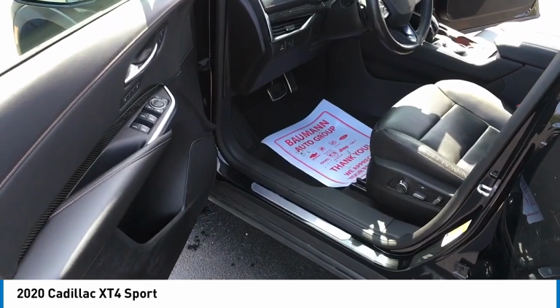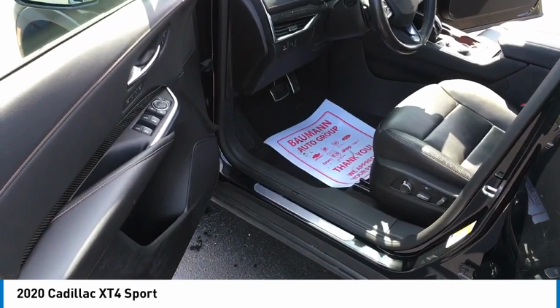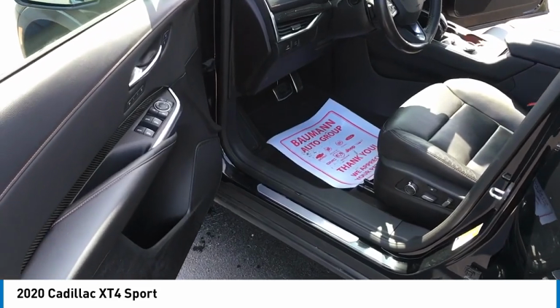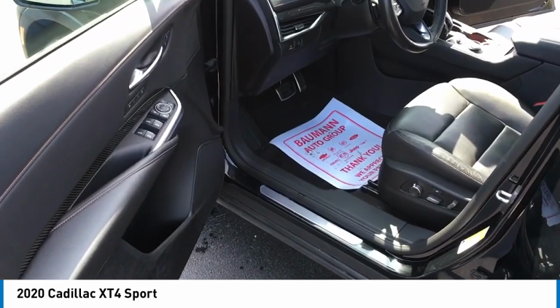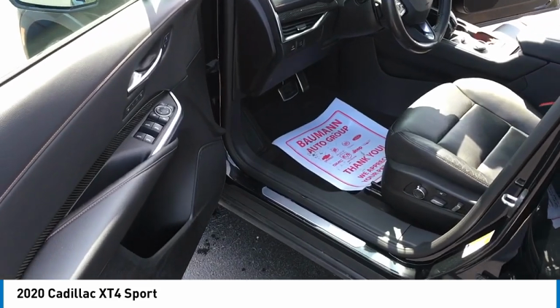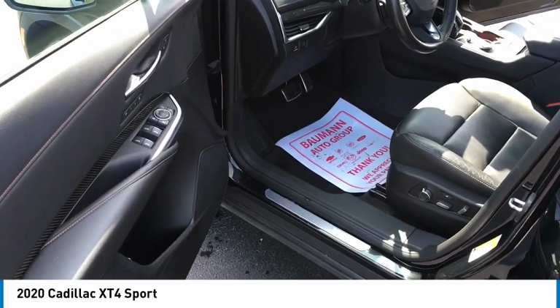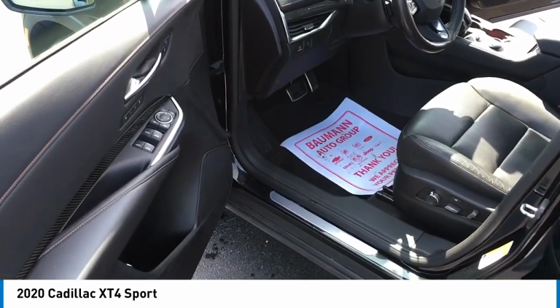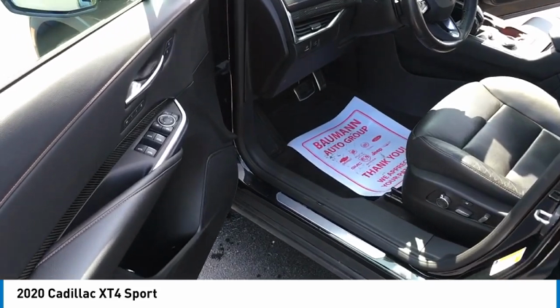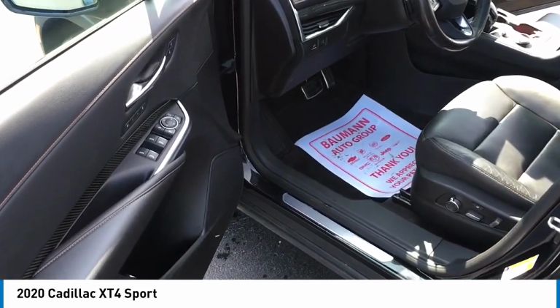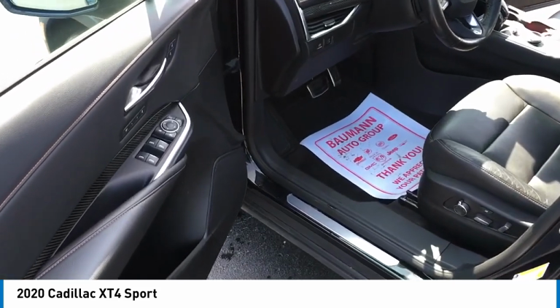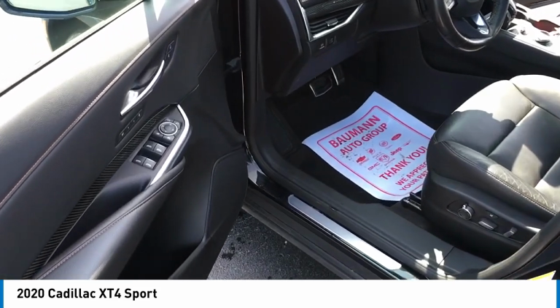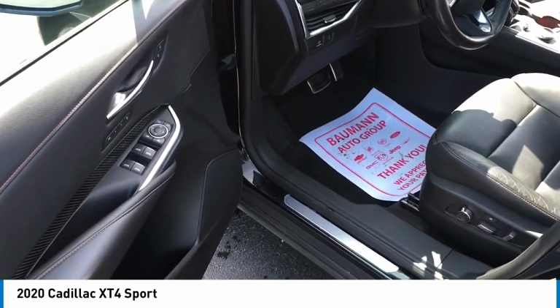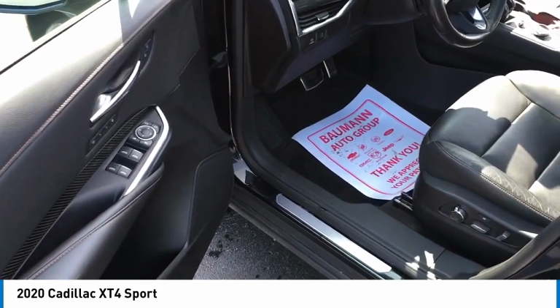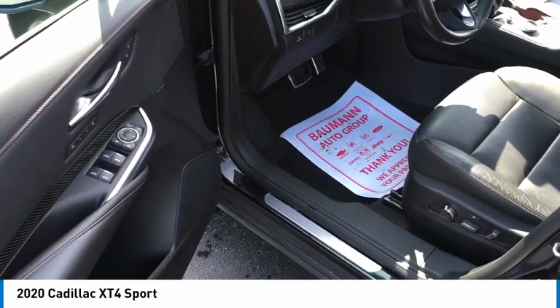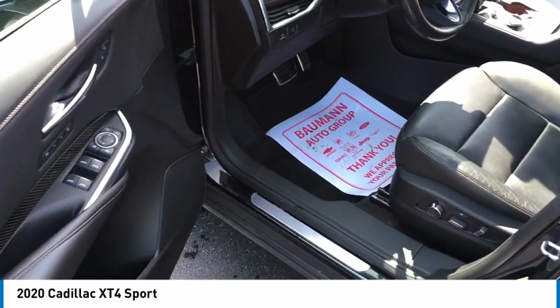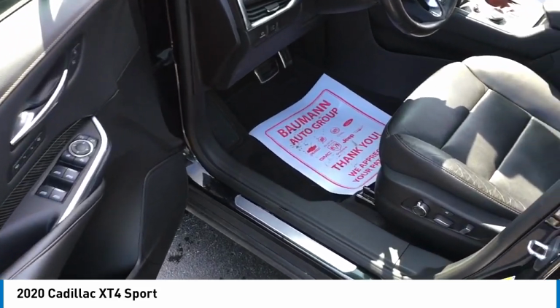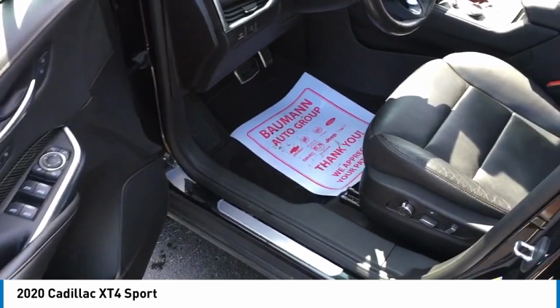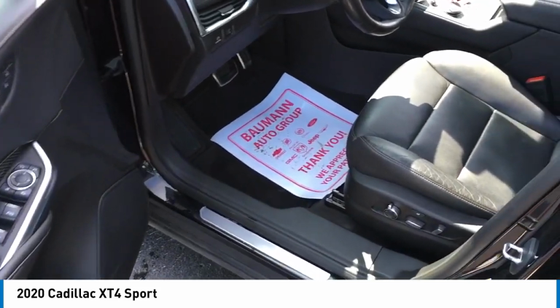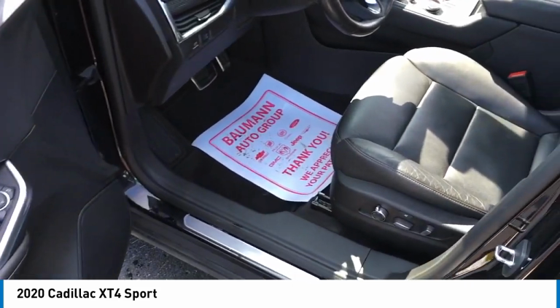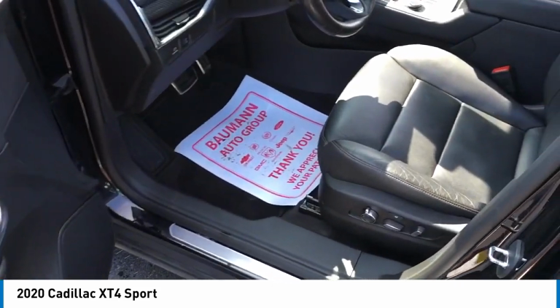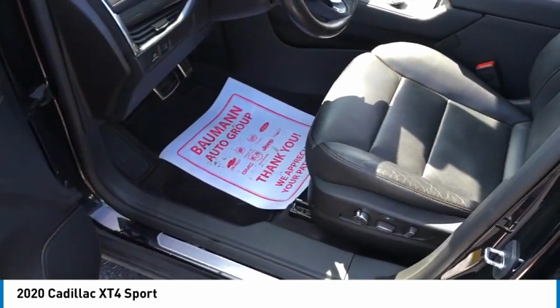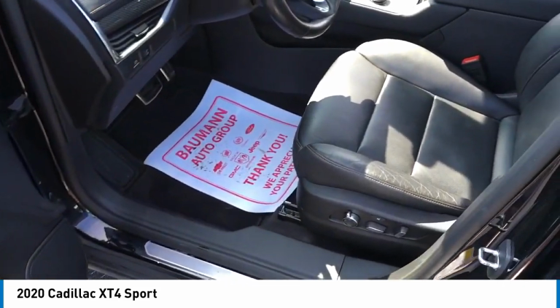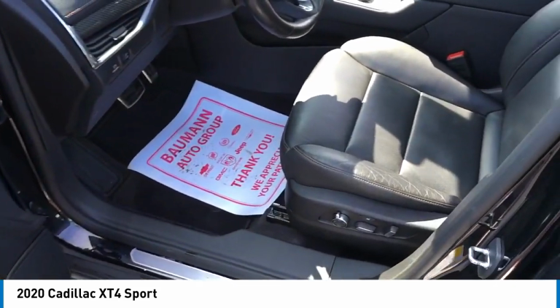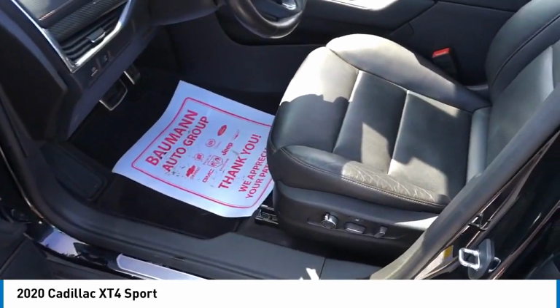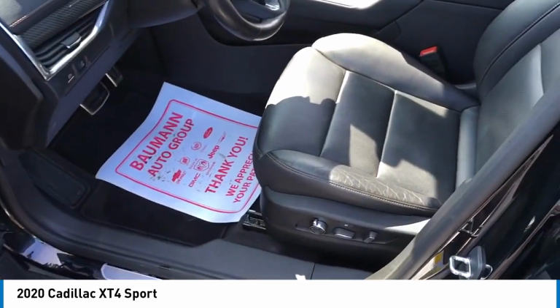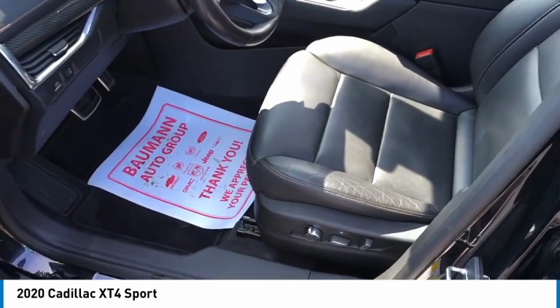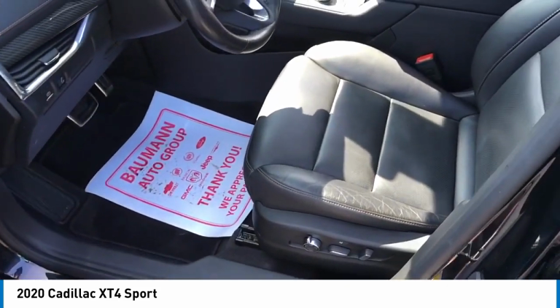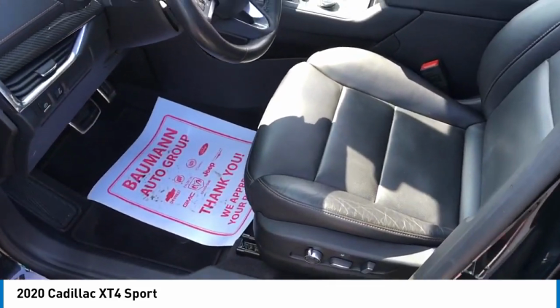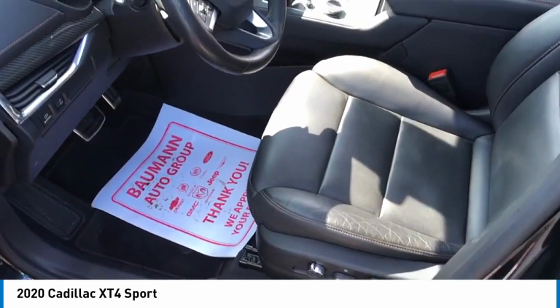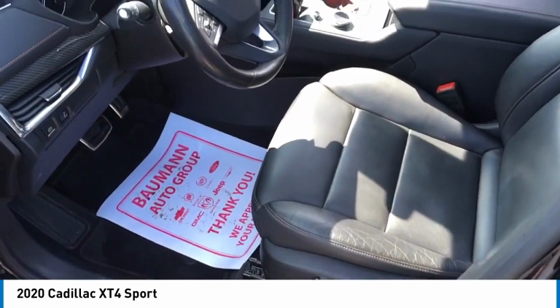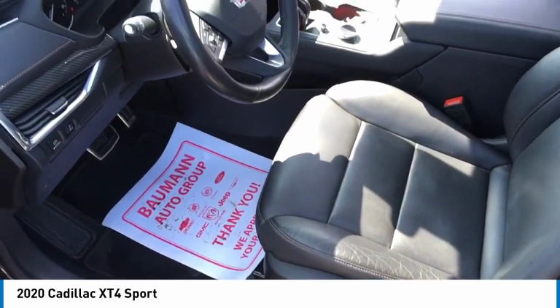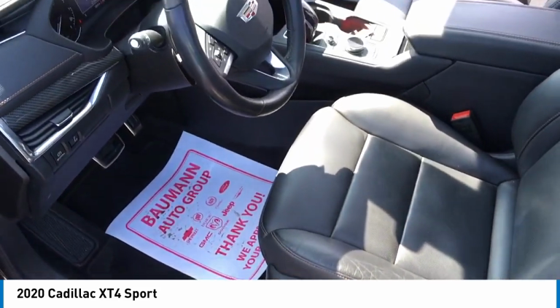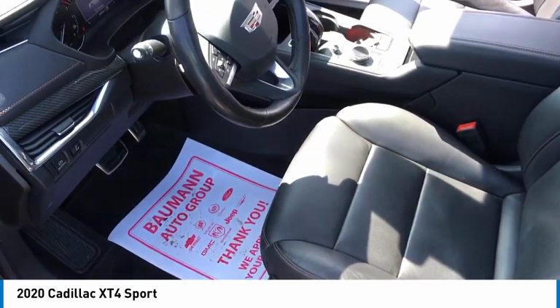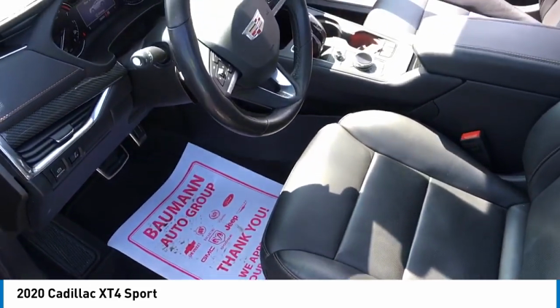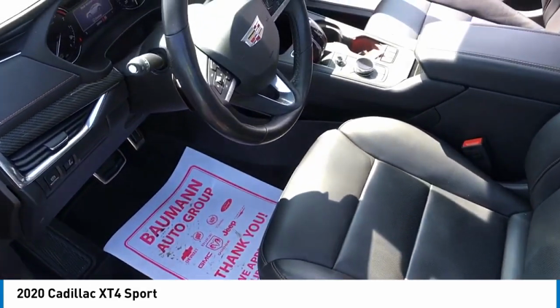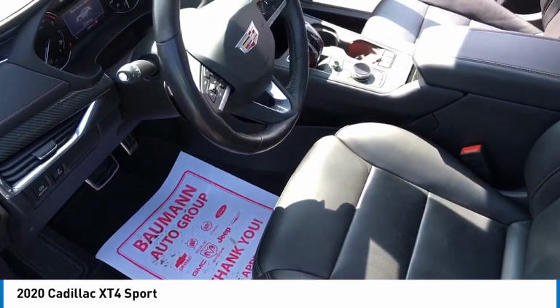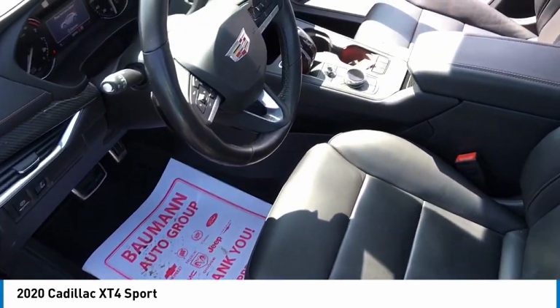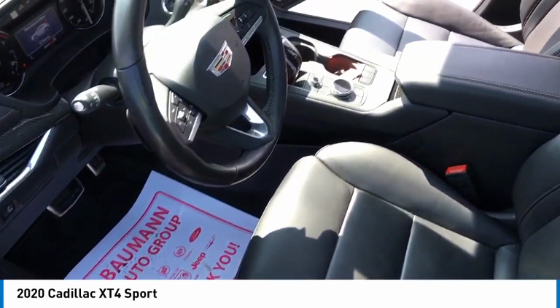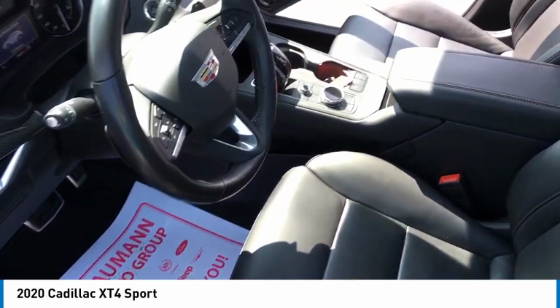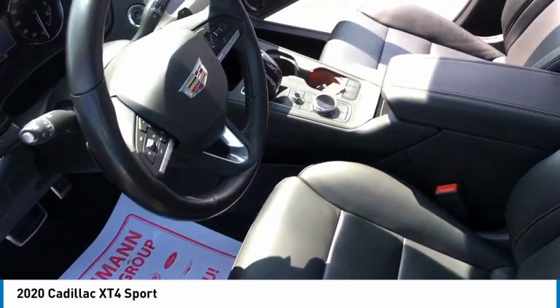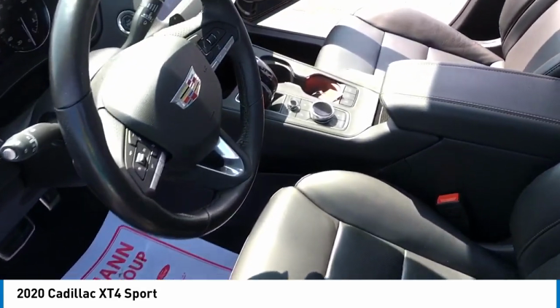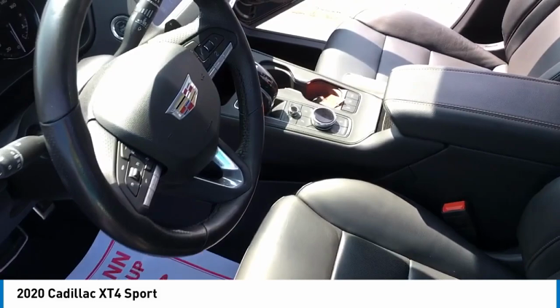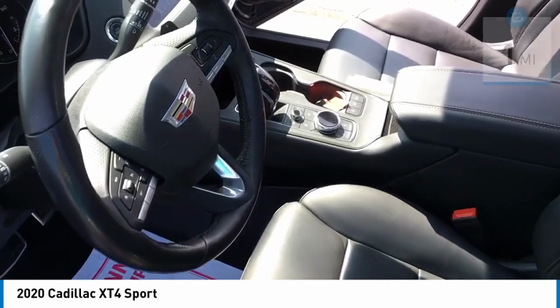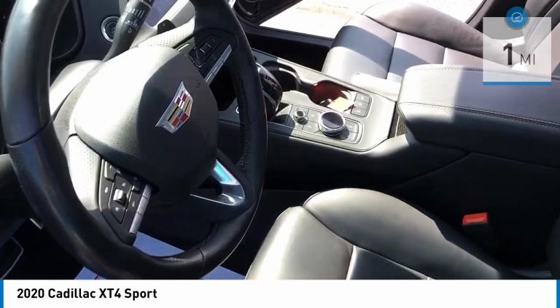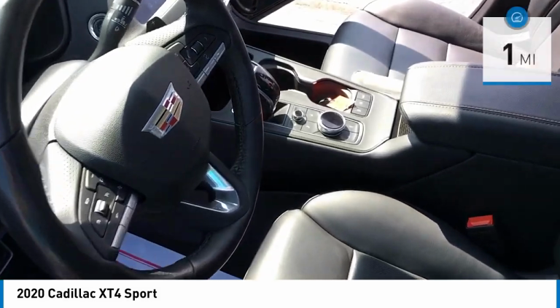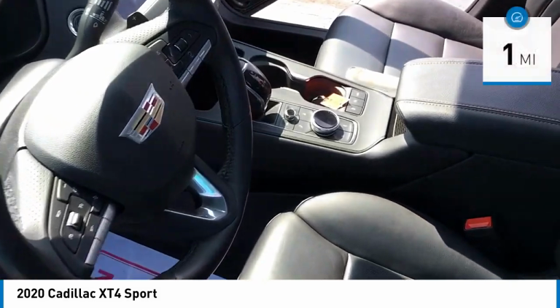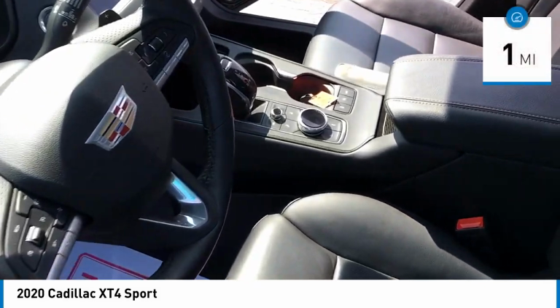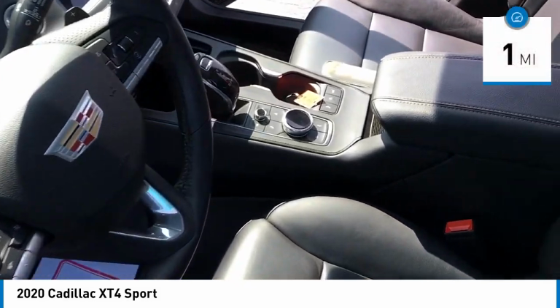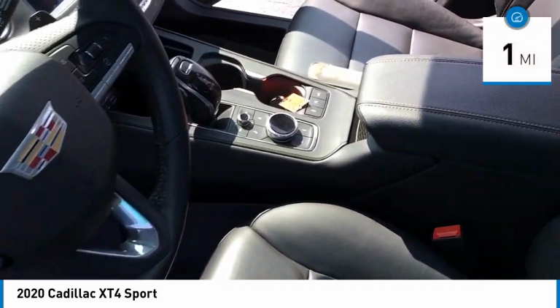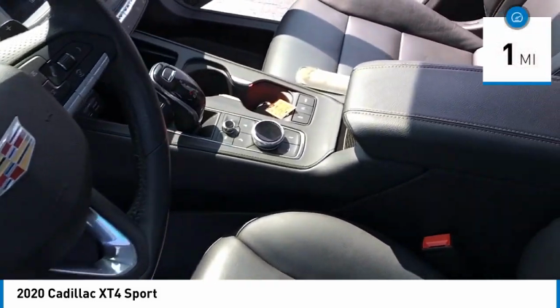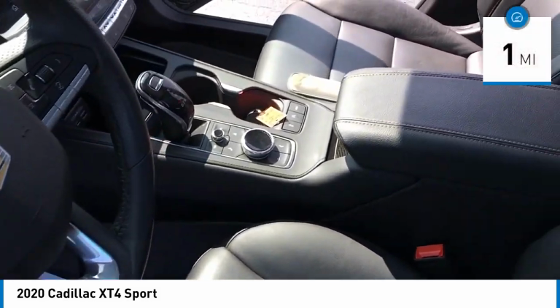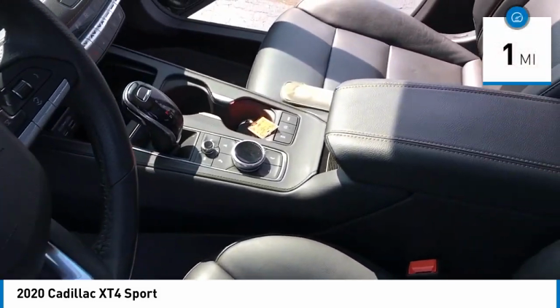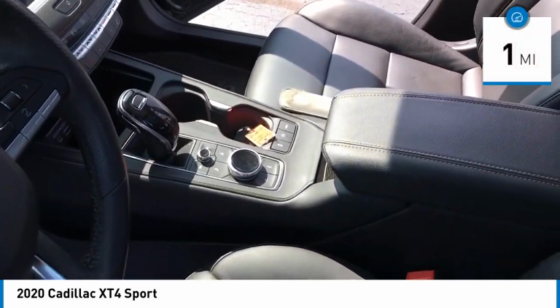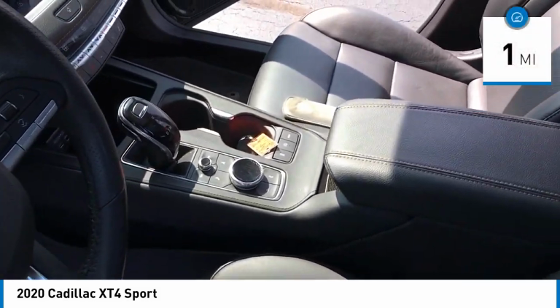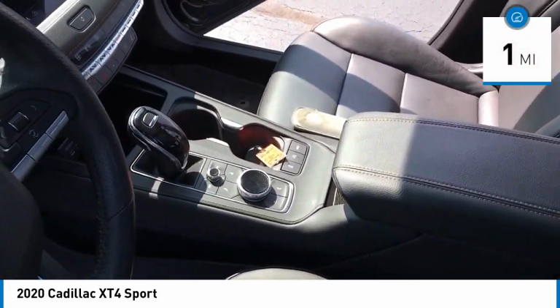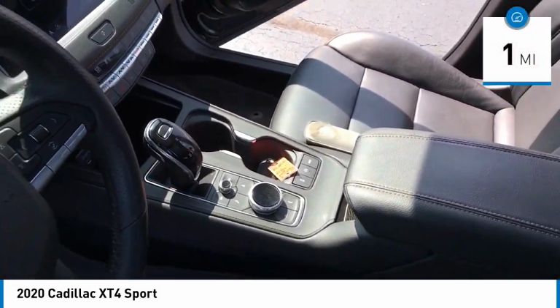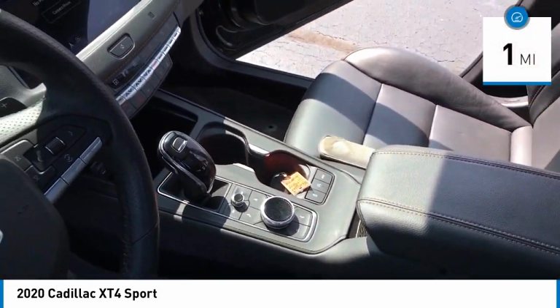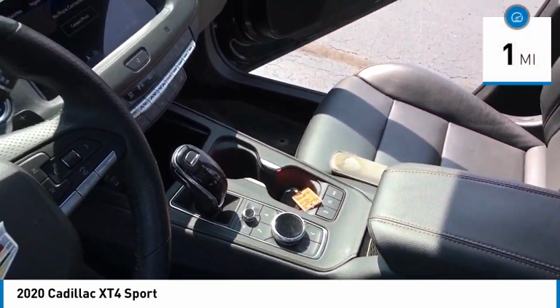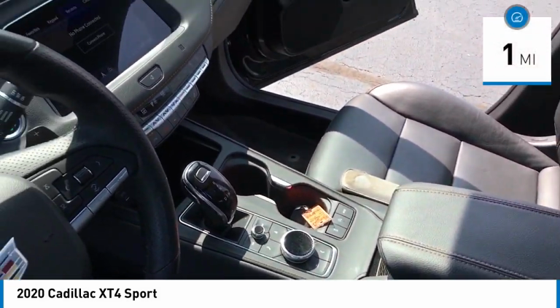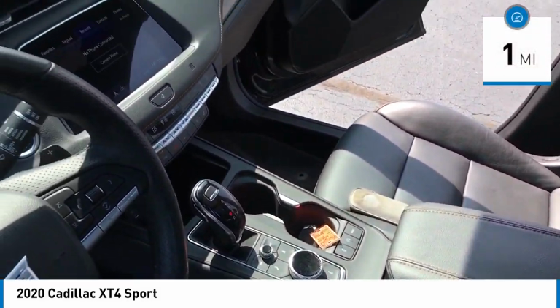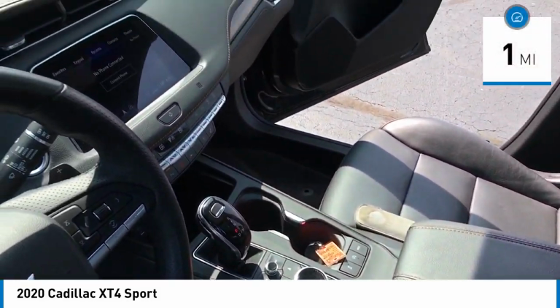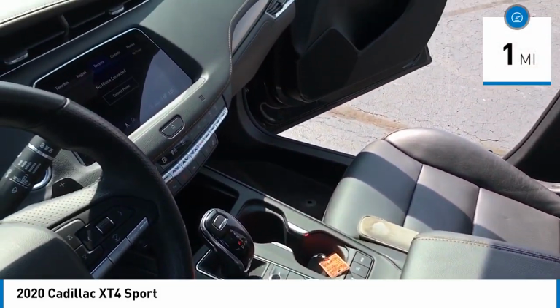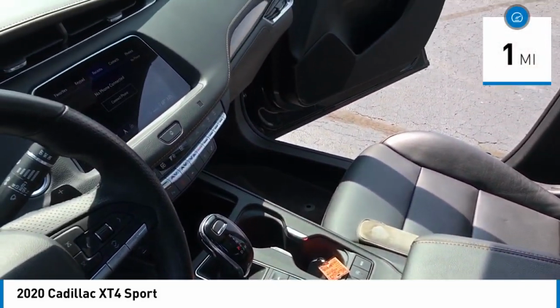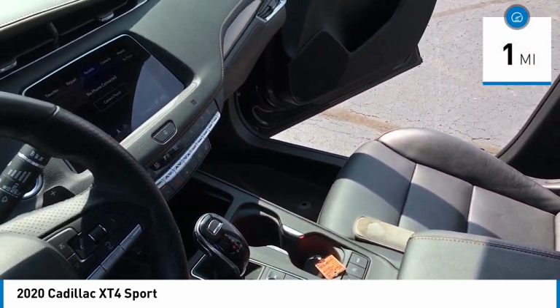Compact in size but not in features, technology and comfort. This vehicle has less than 100 miles.